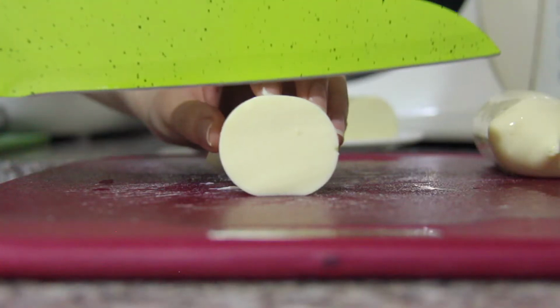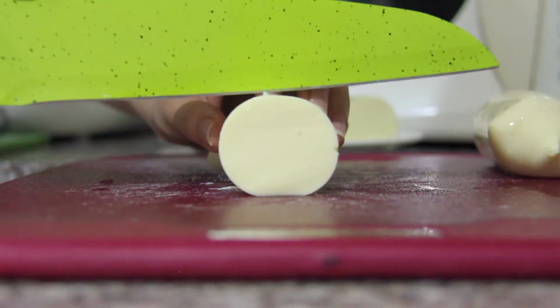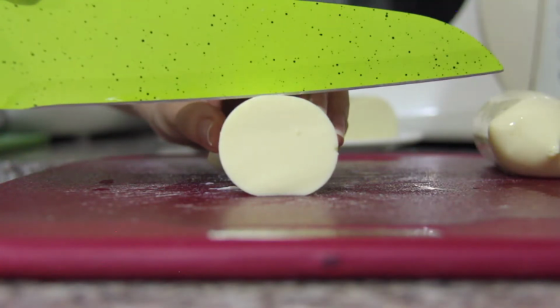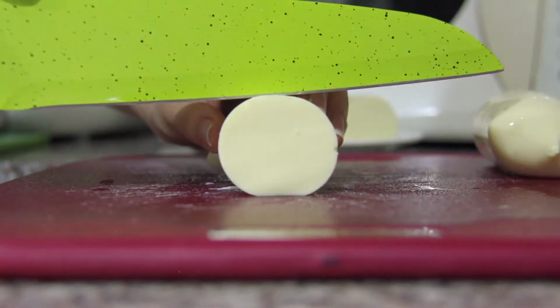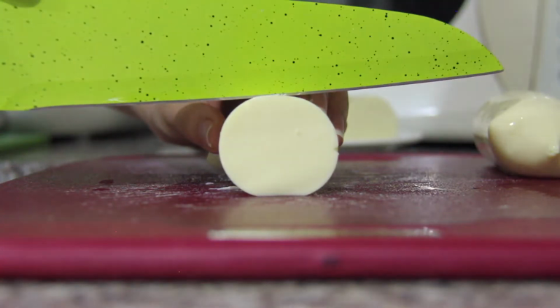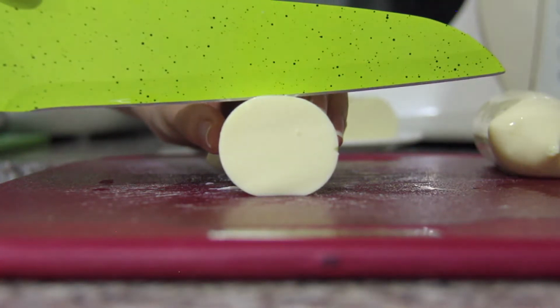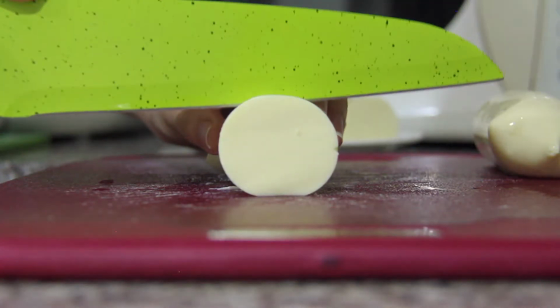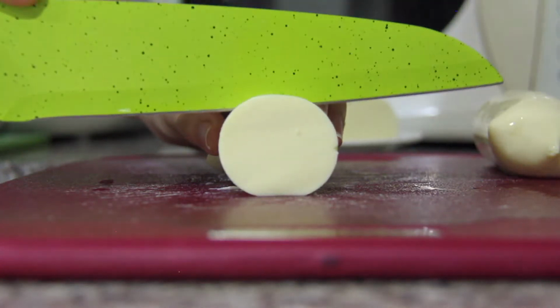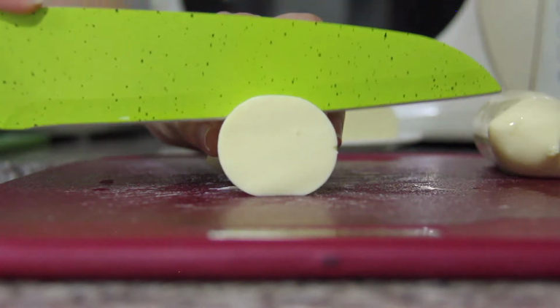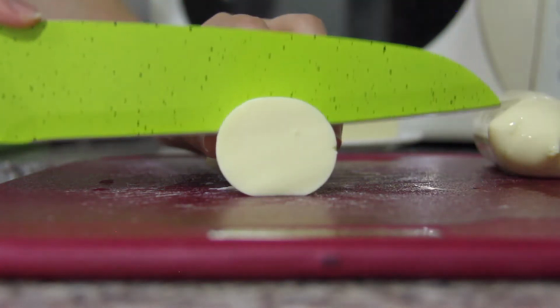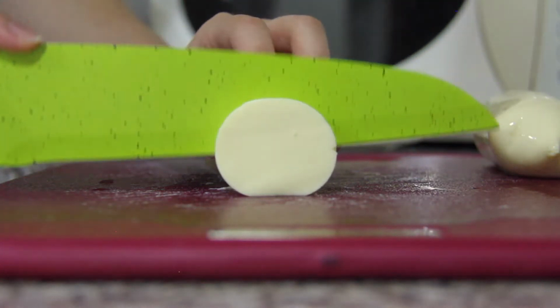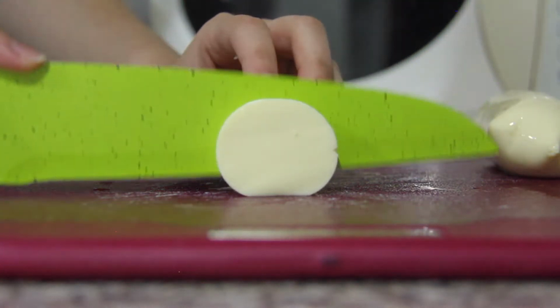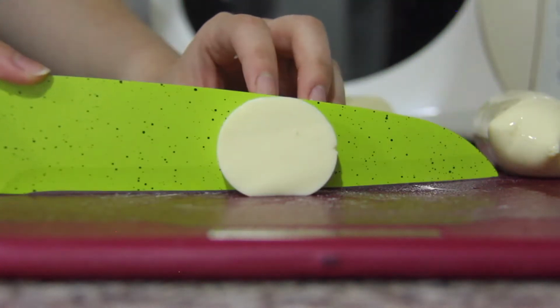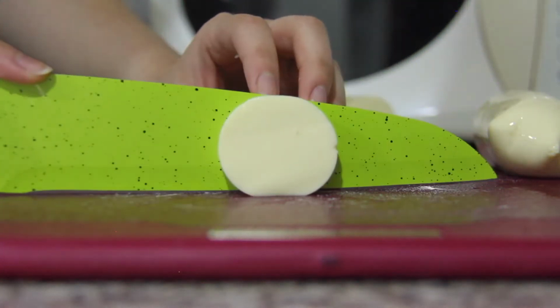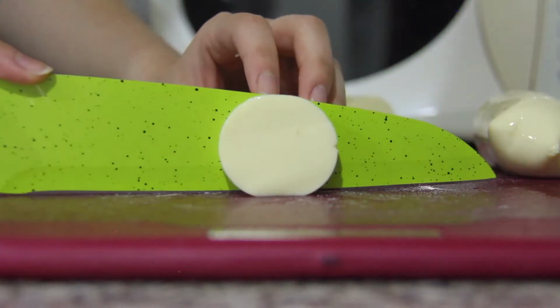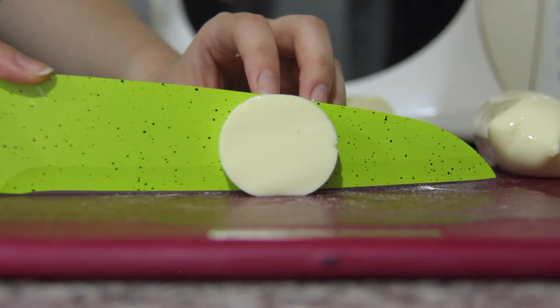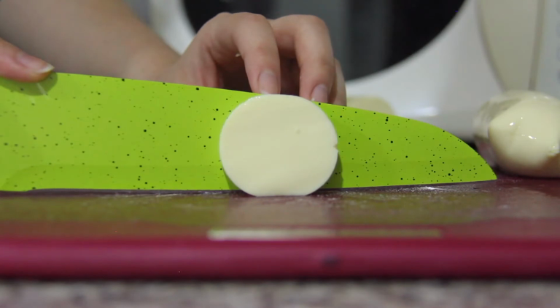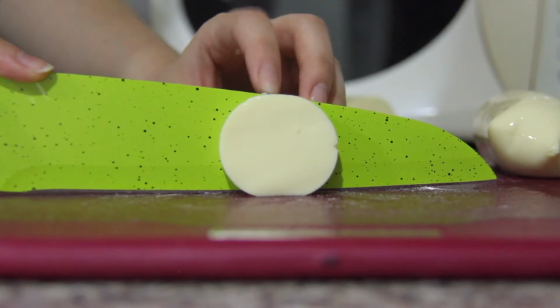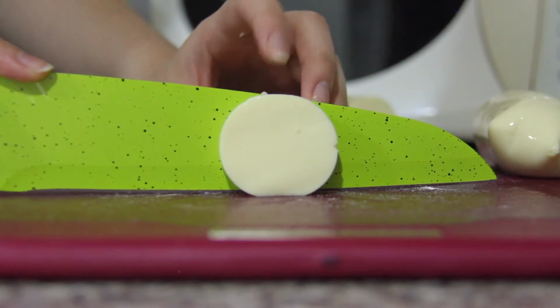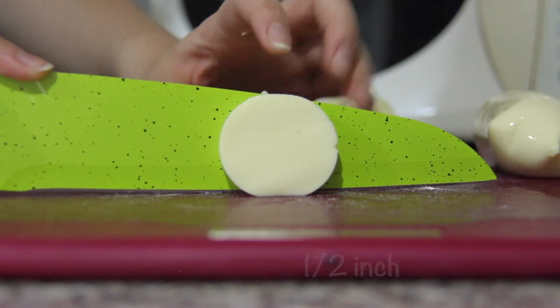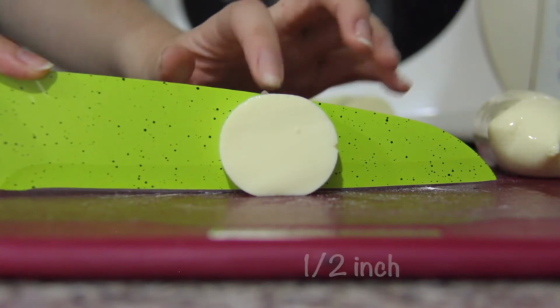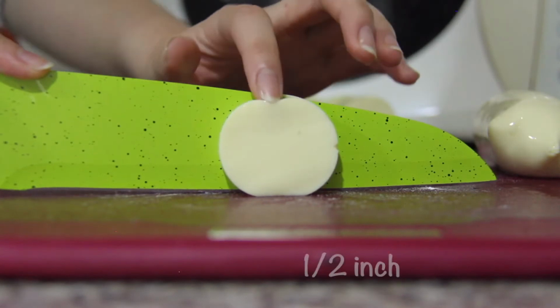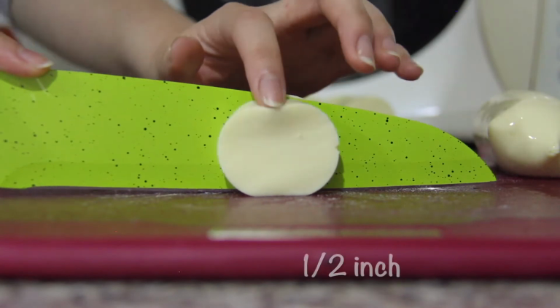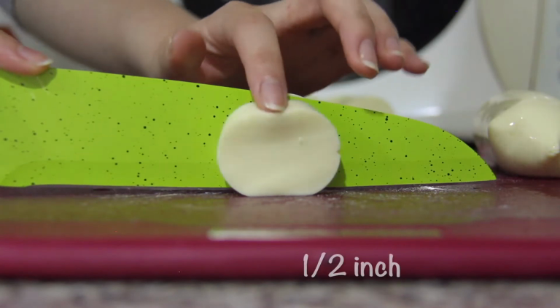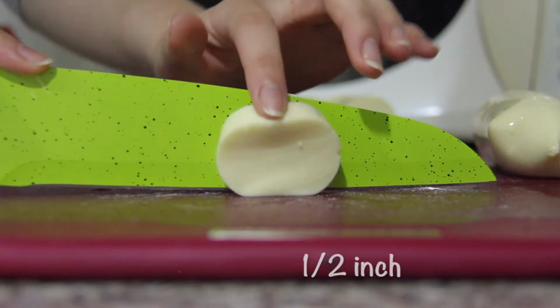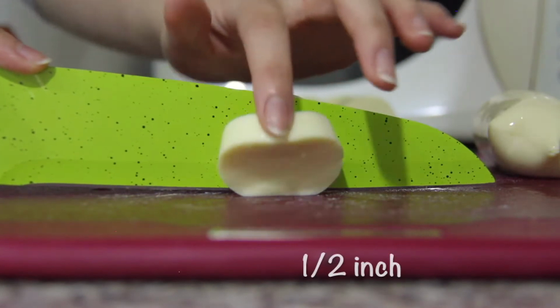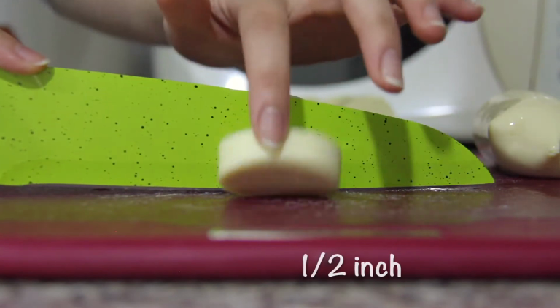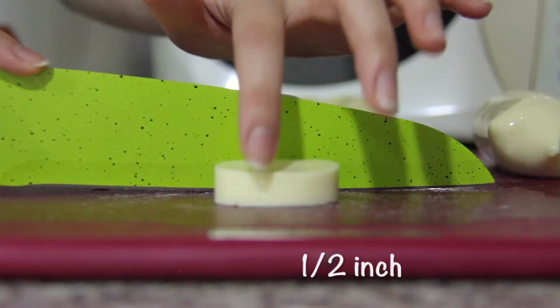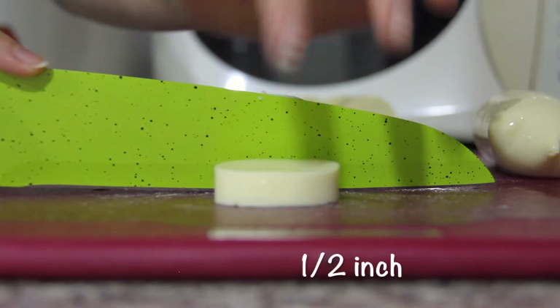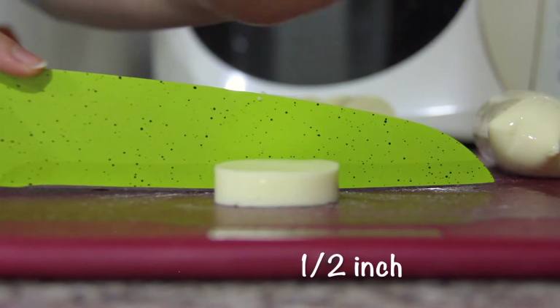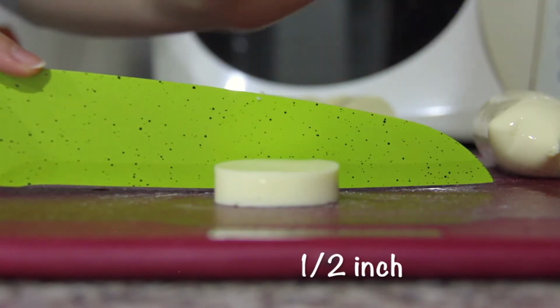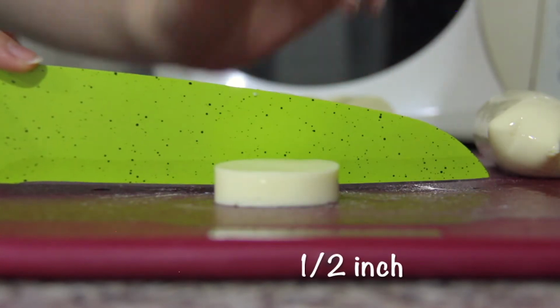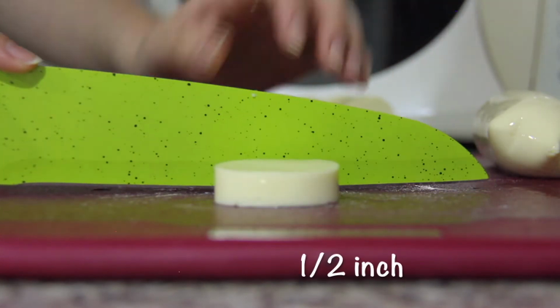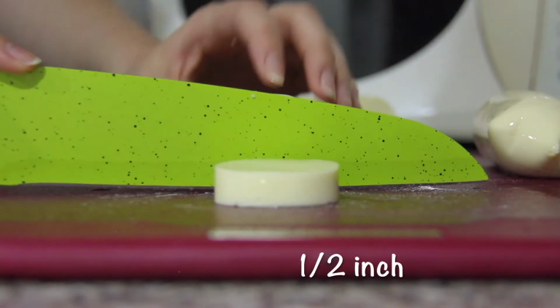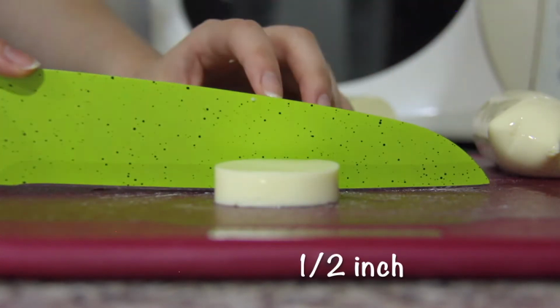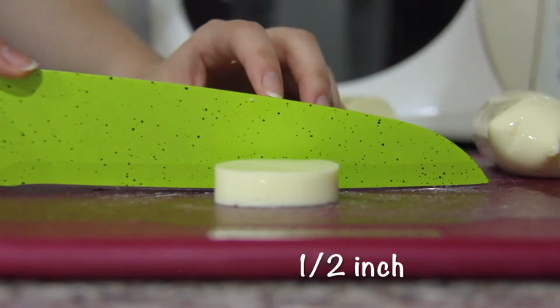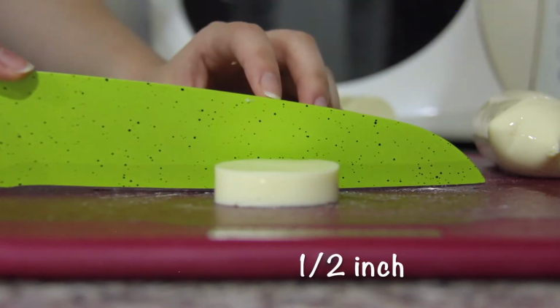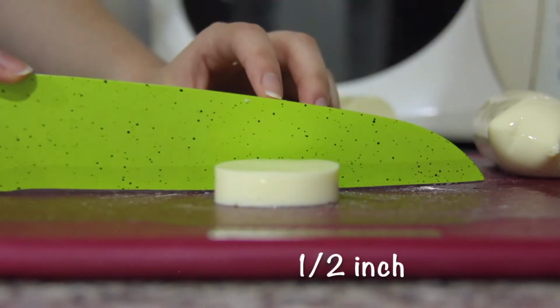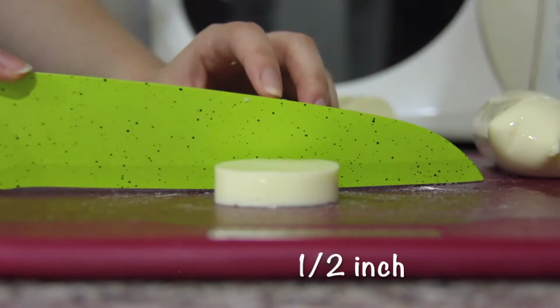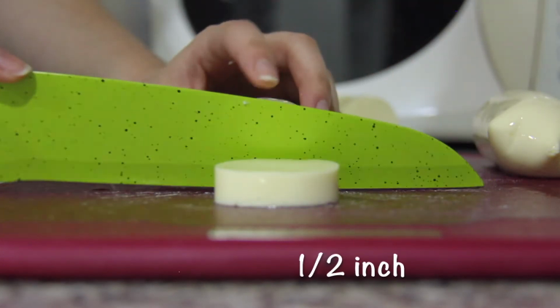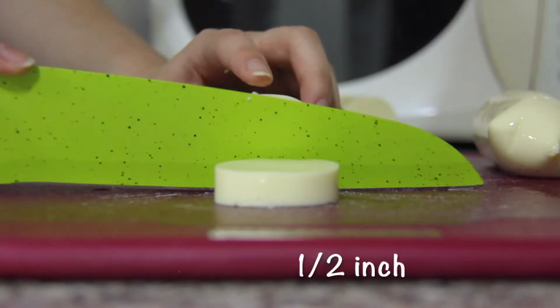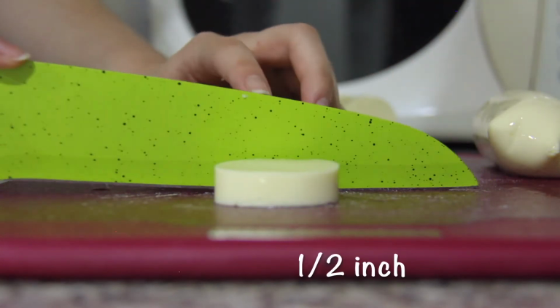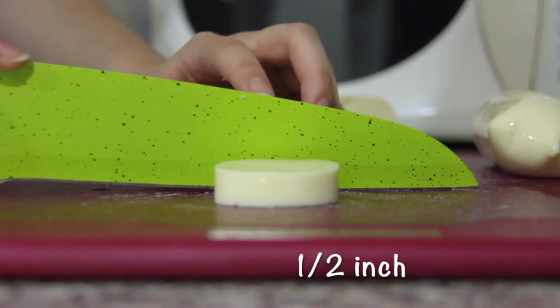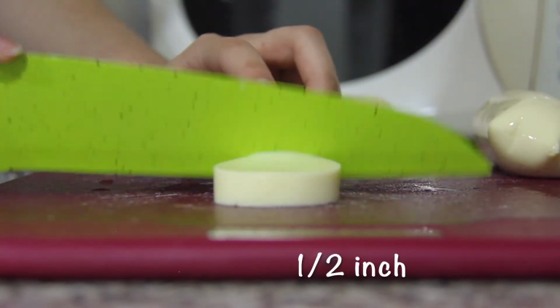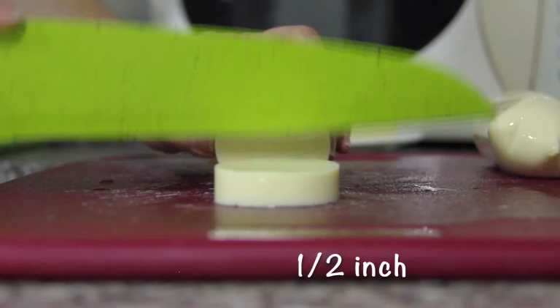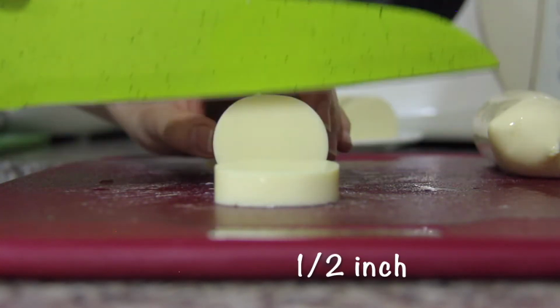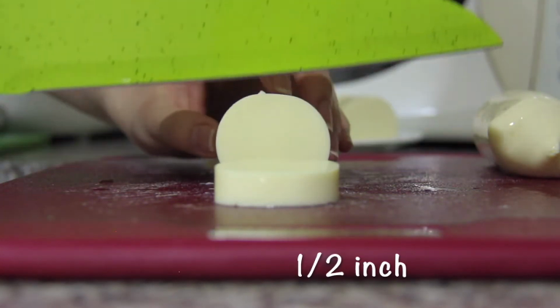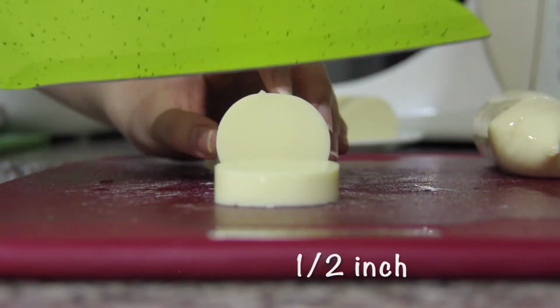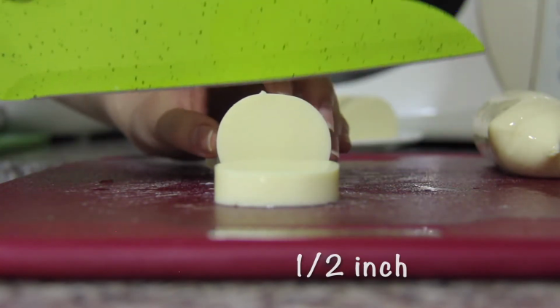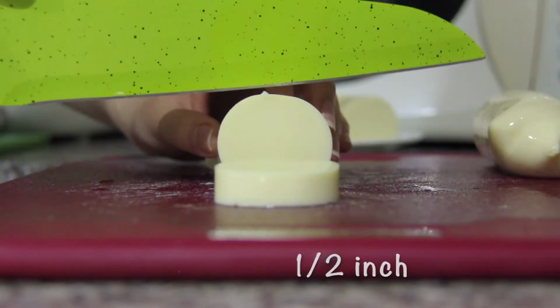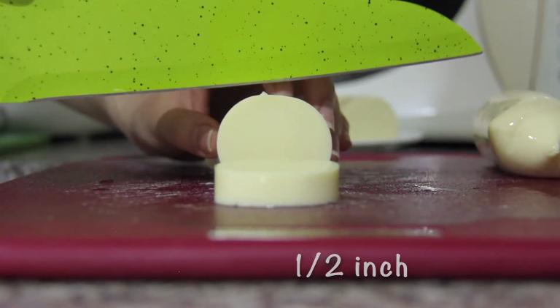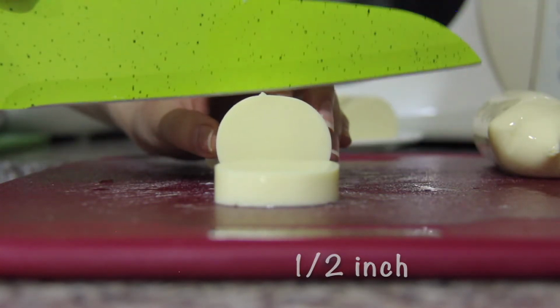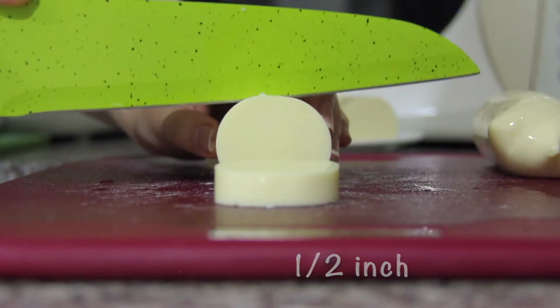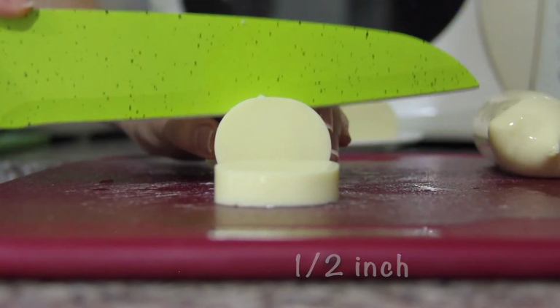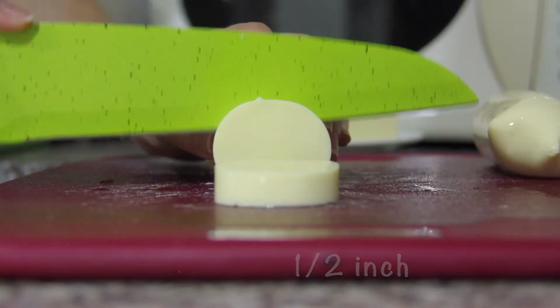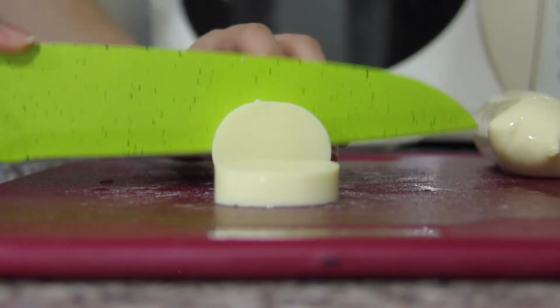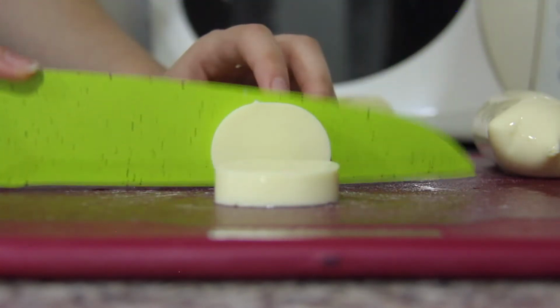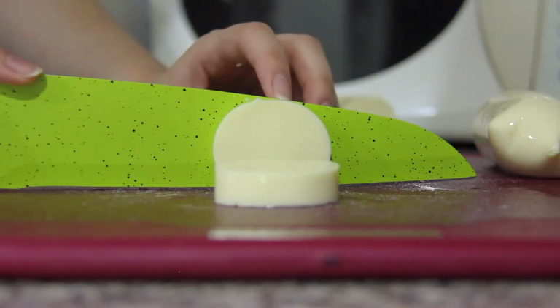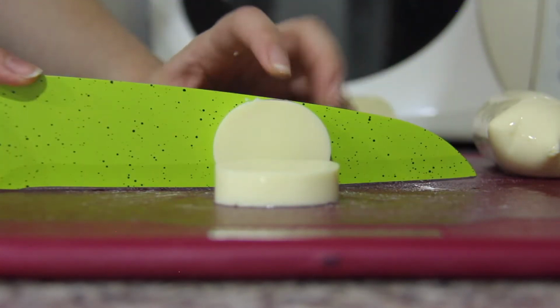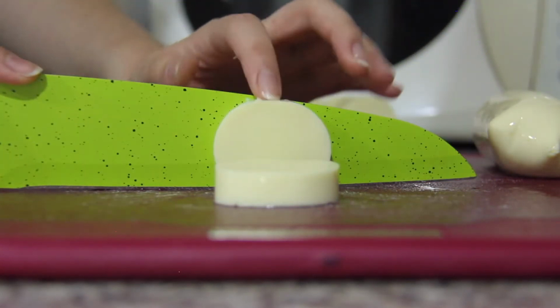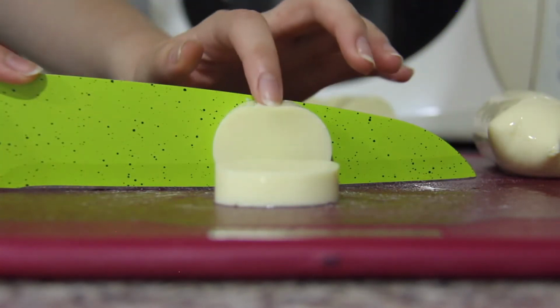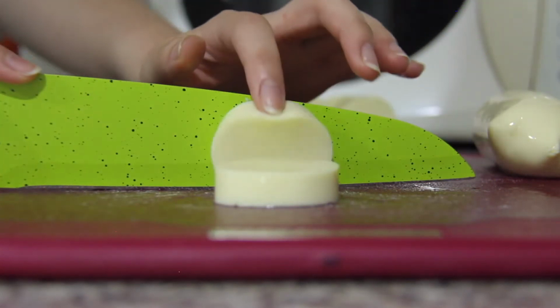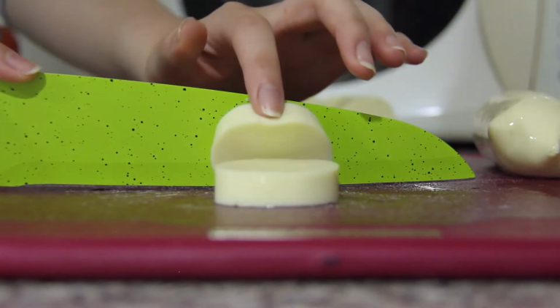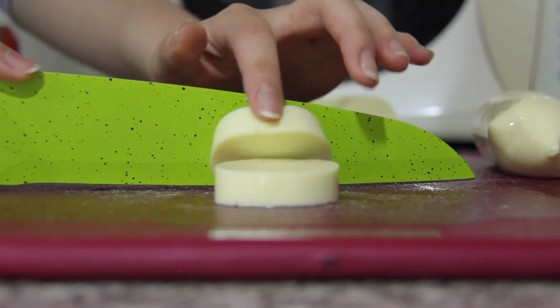Prepare your tofu by cutting it into half-inch thick pieces. Be sure to handle them gently as they break very easily.